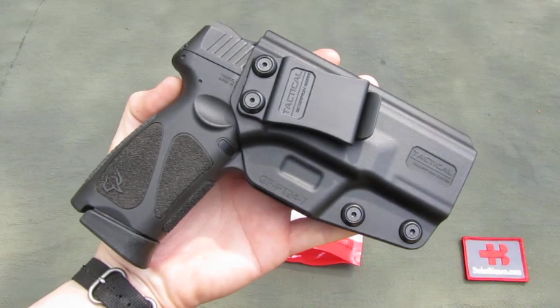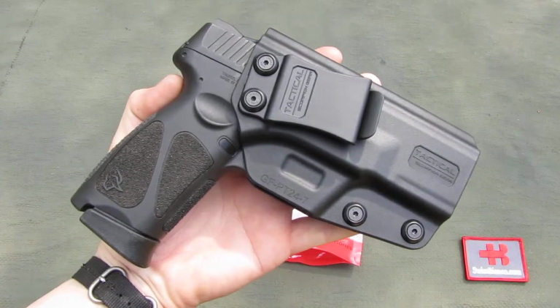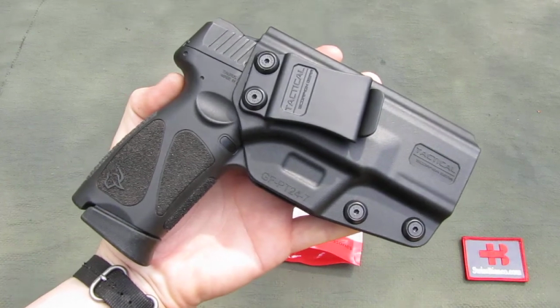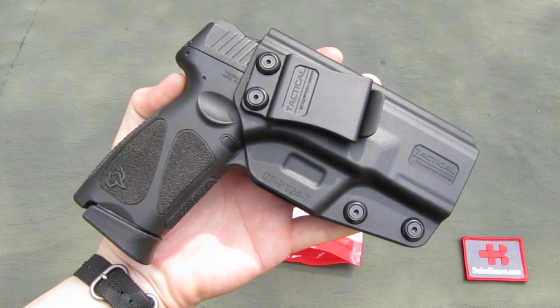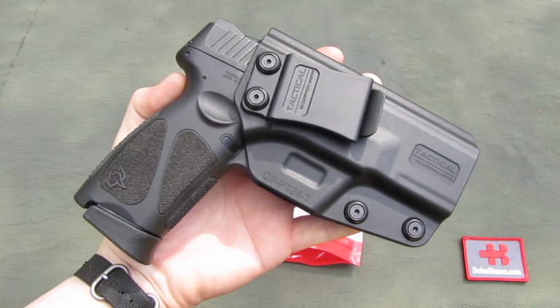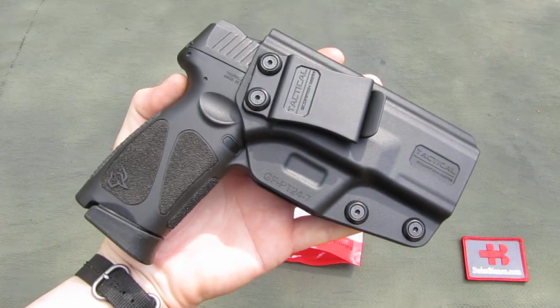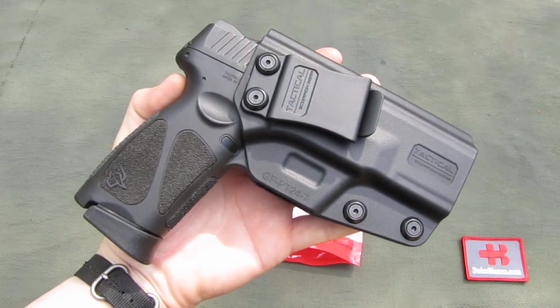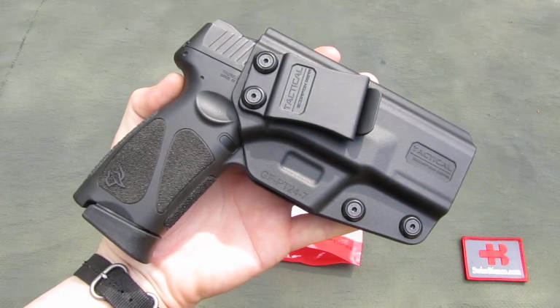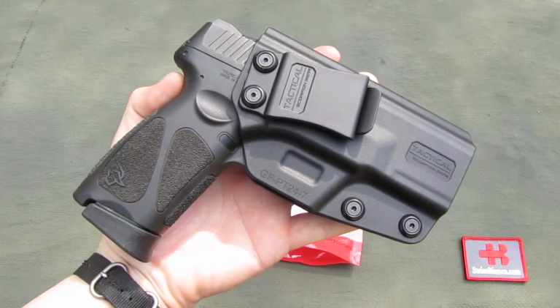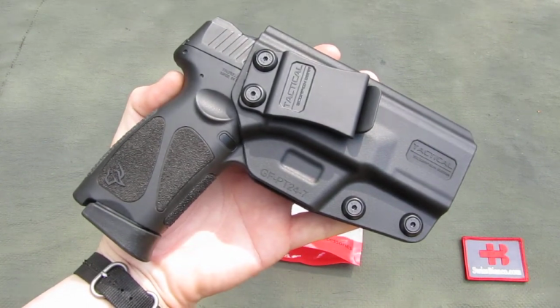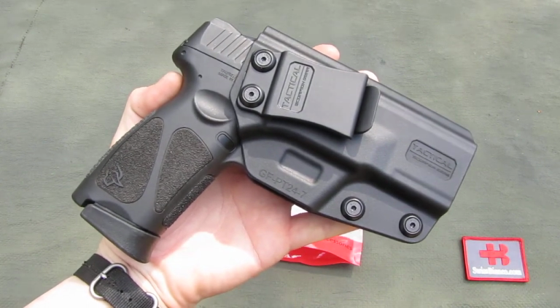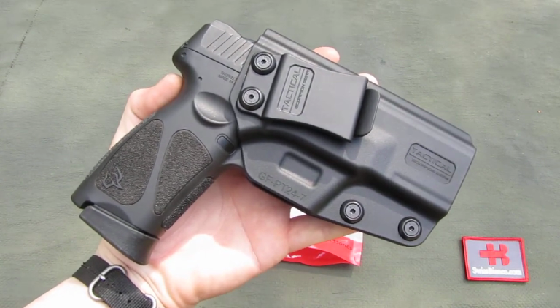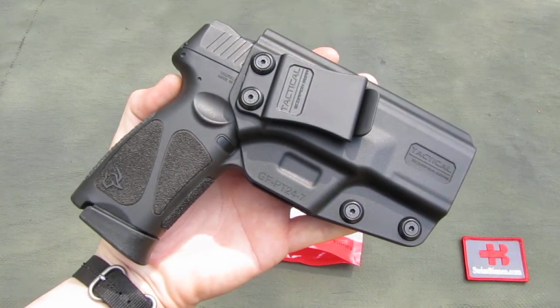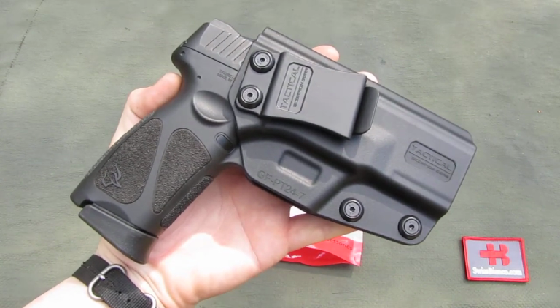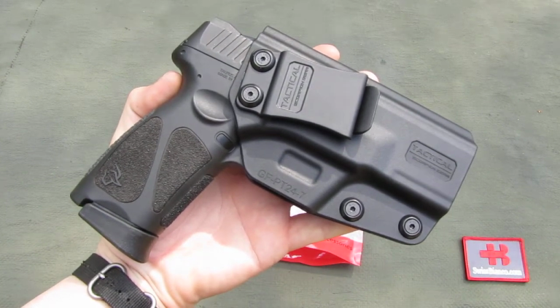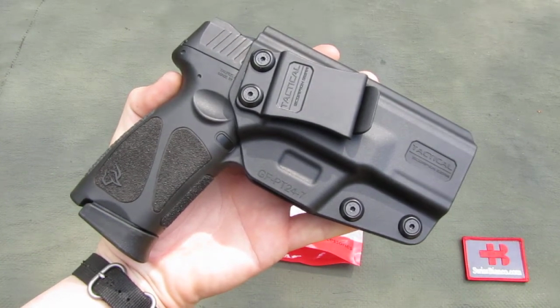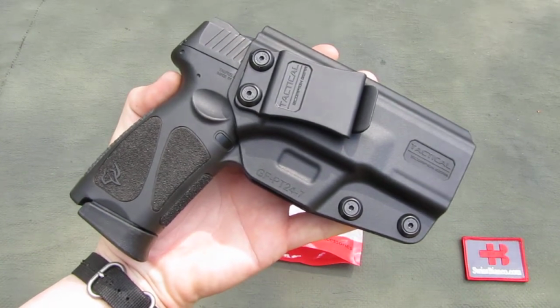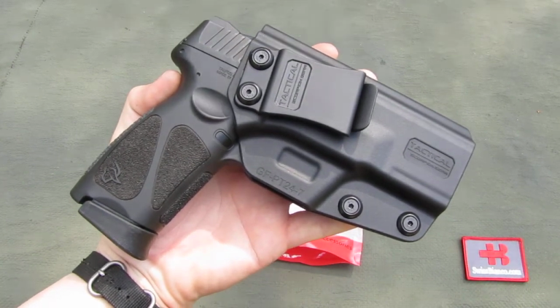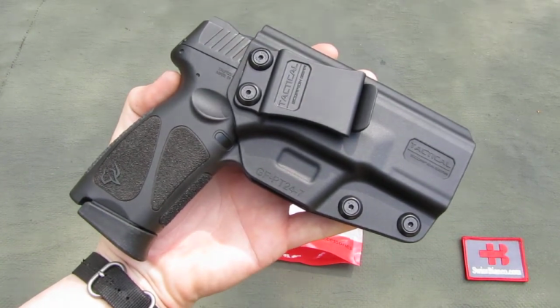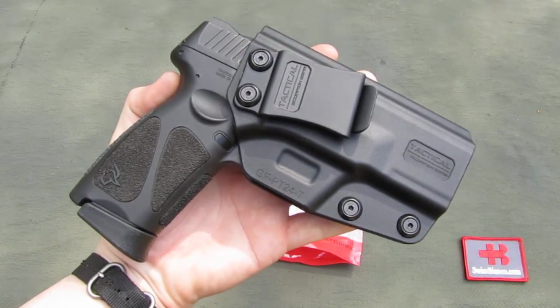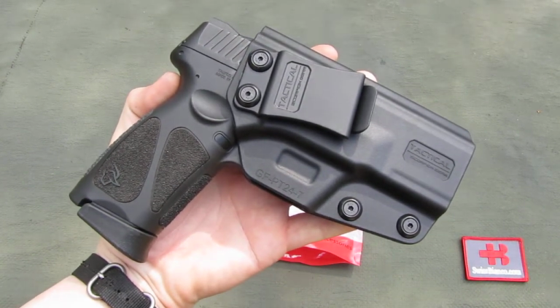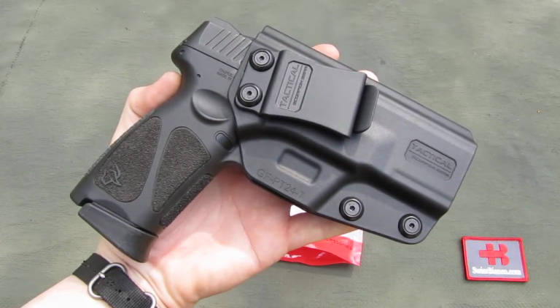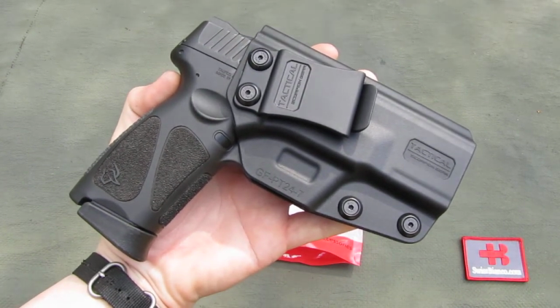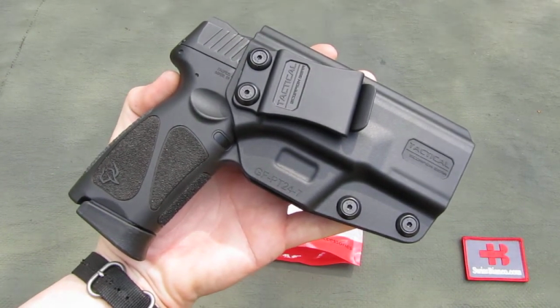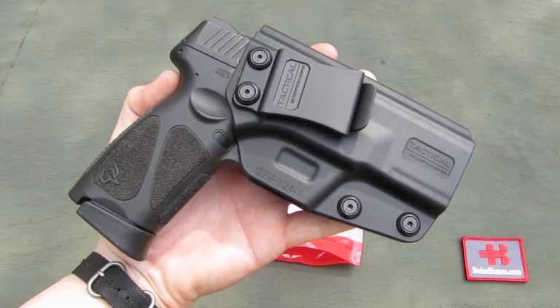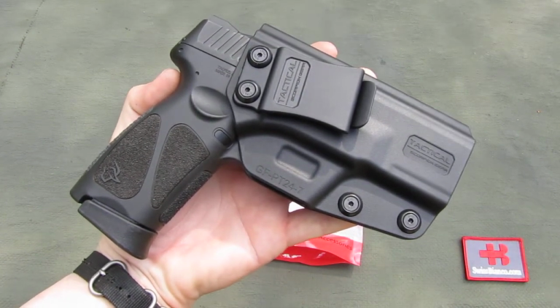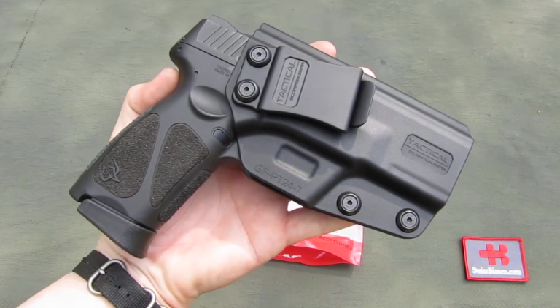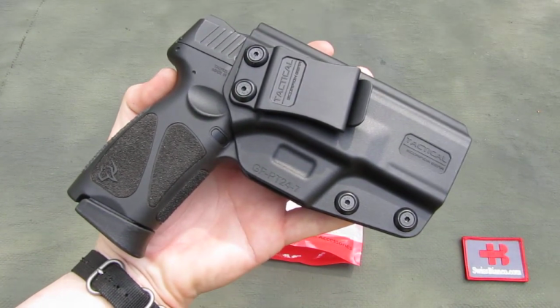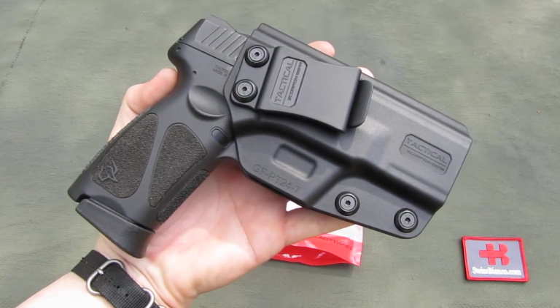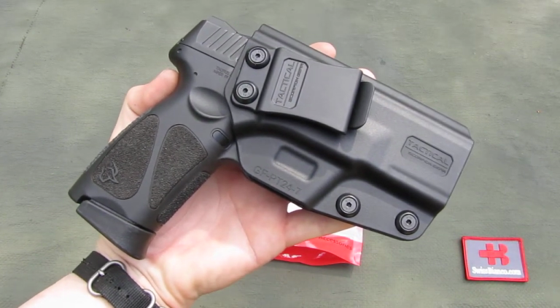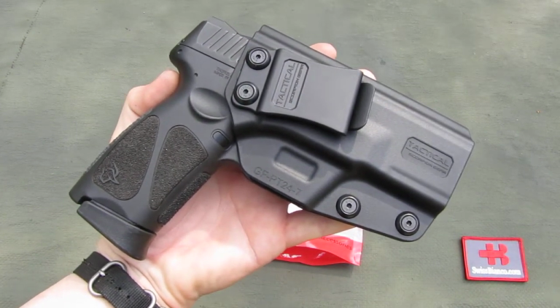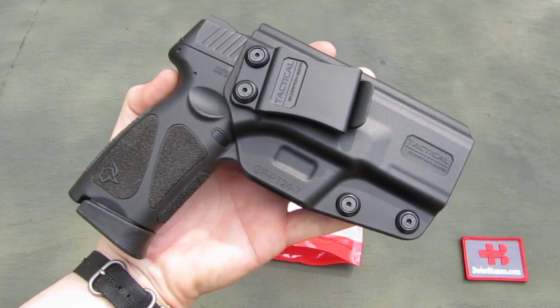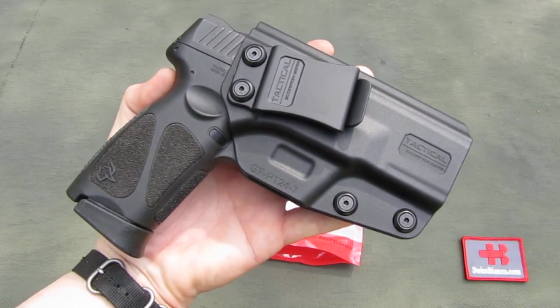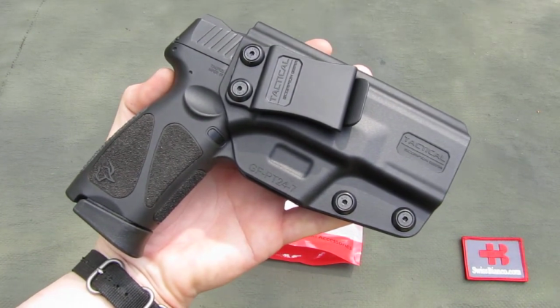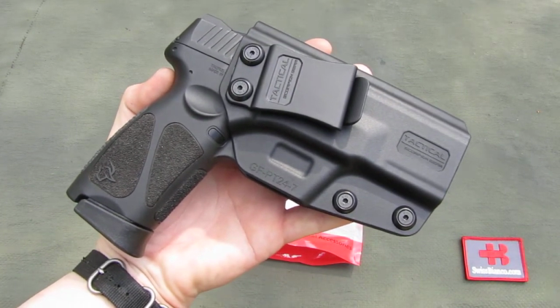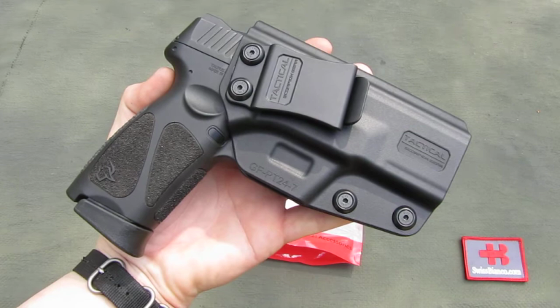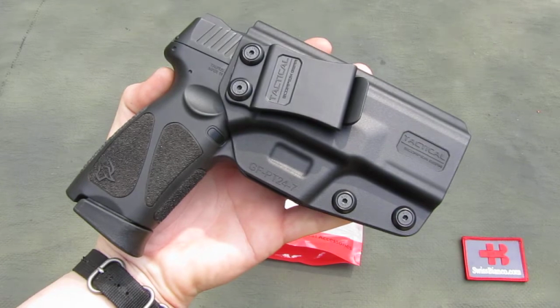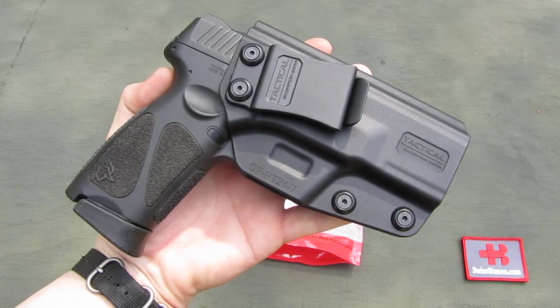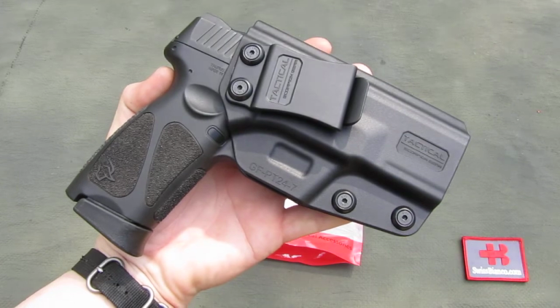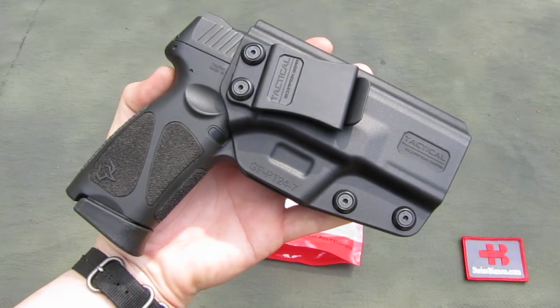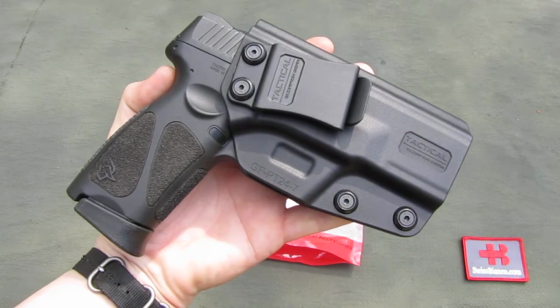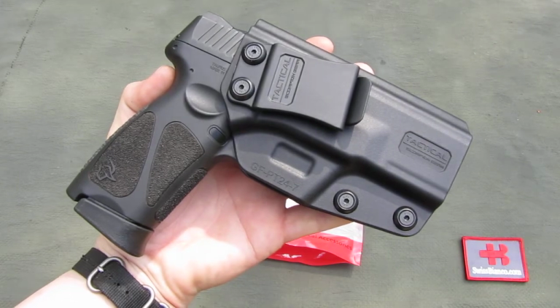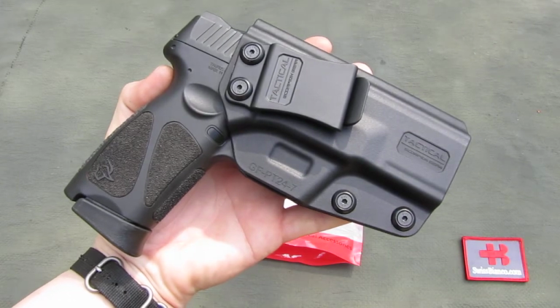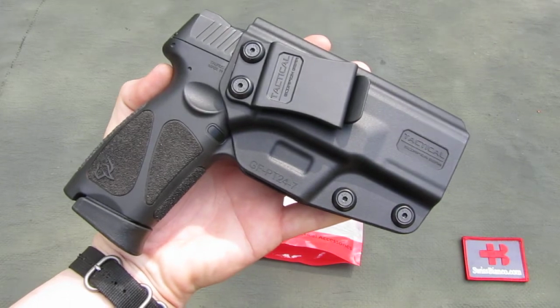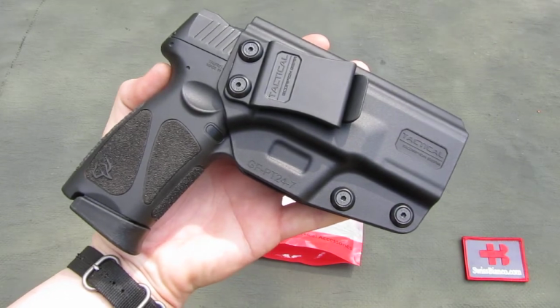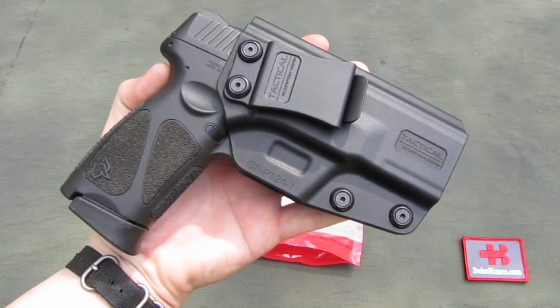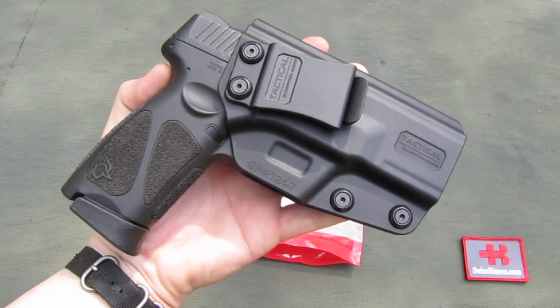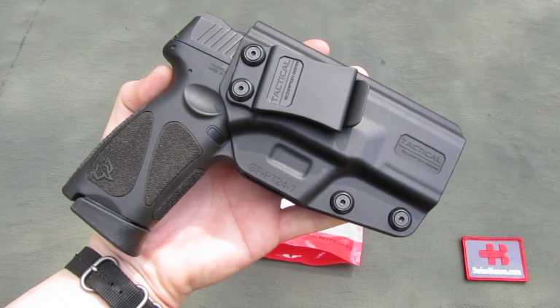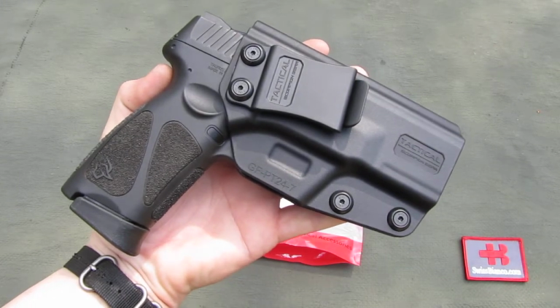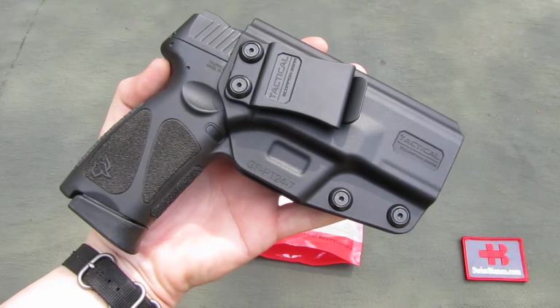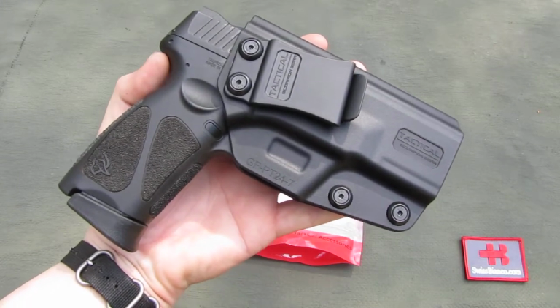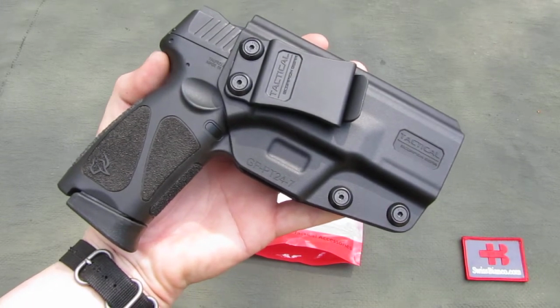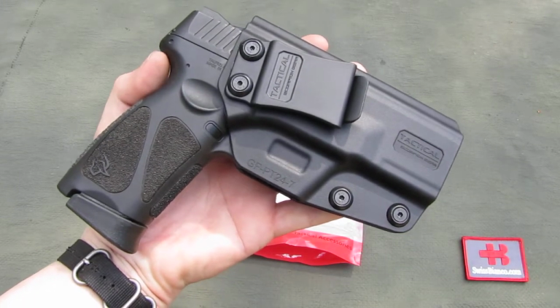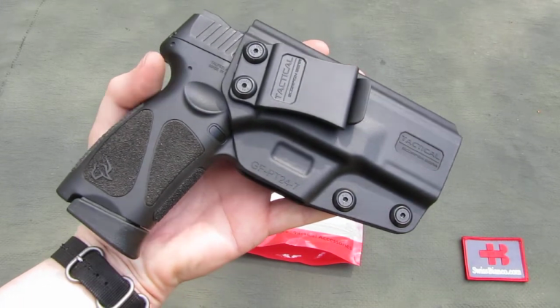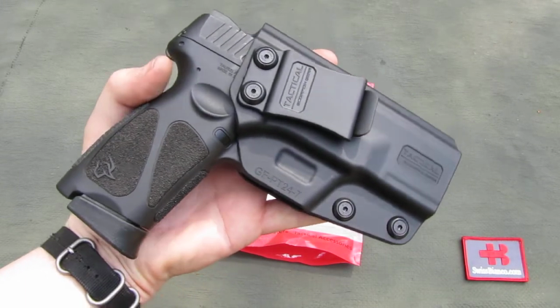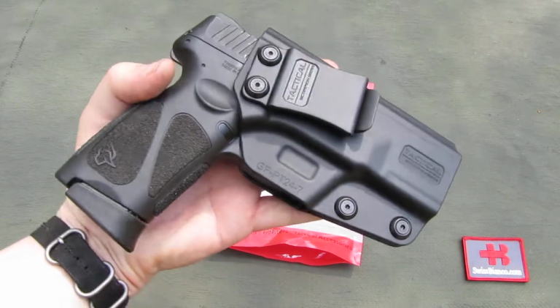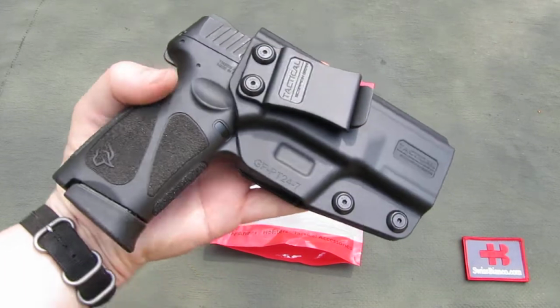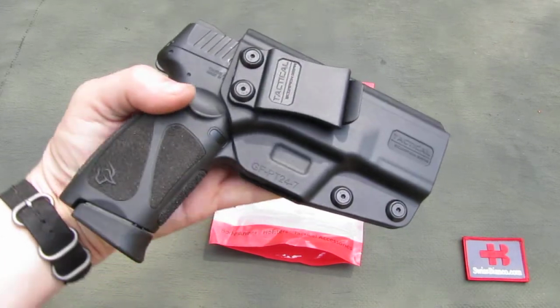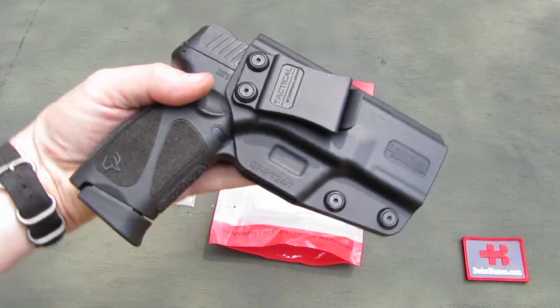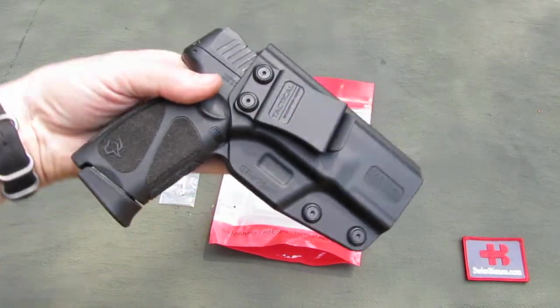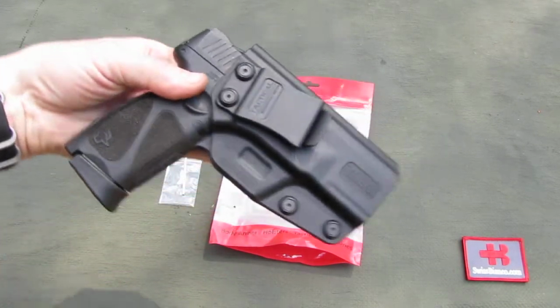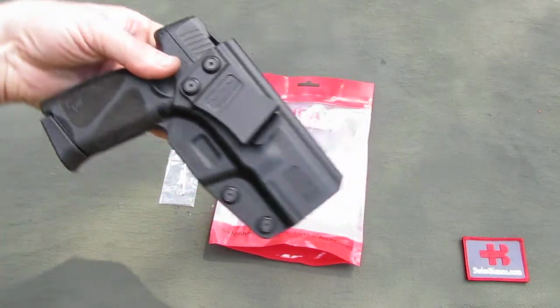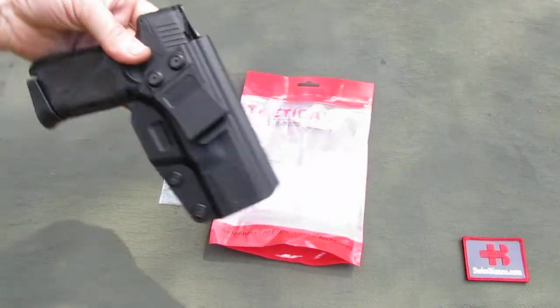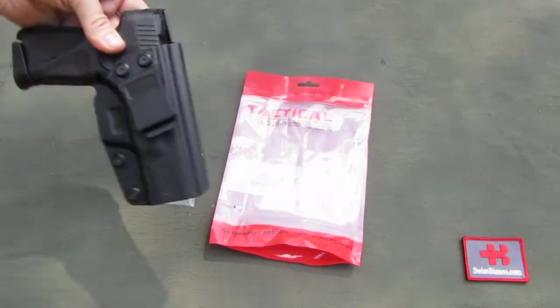Hello, my name is Swiss Bianco. In this video I will talk about the Tactical Scorpion Gear holster for the Taurus.